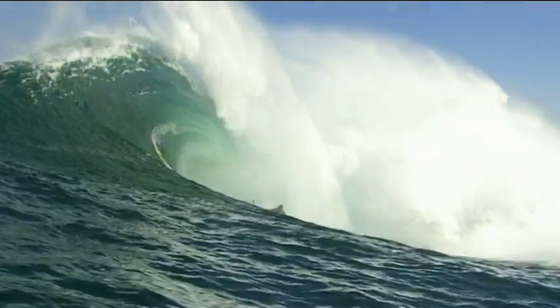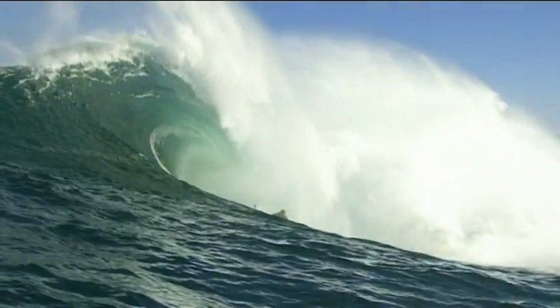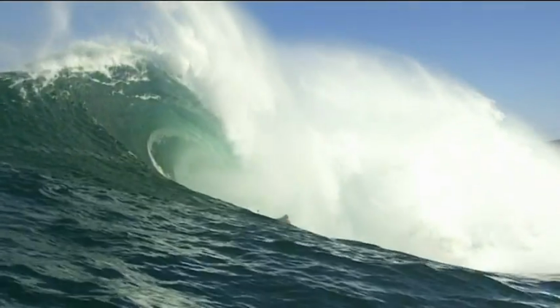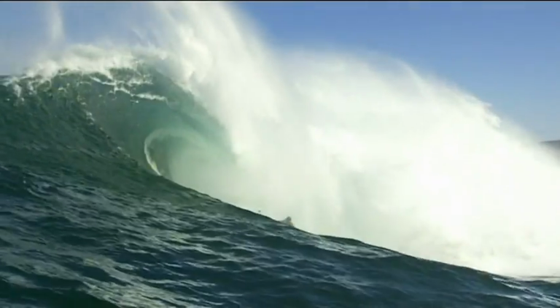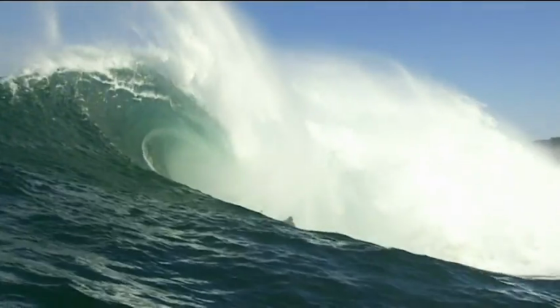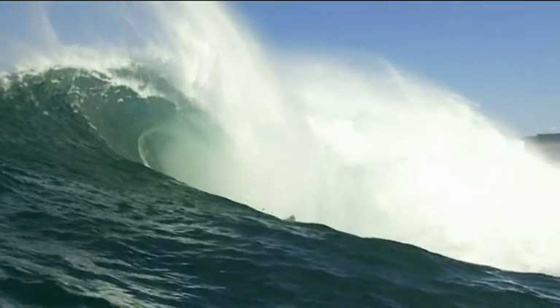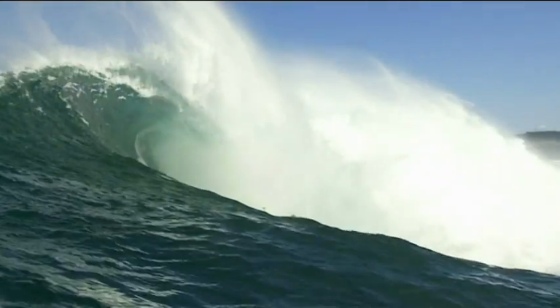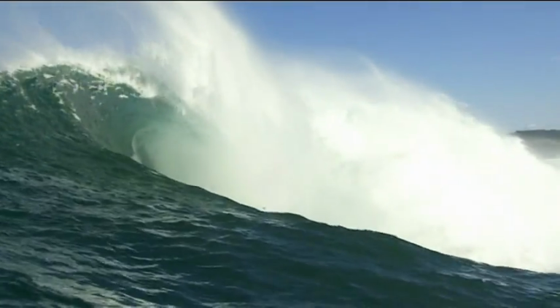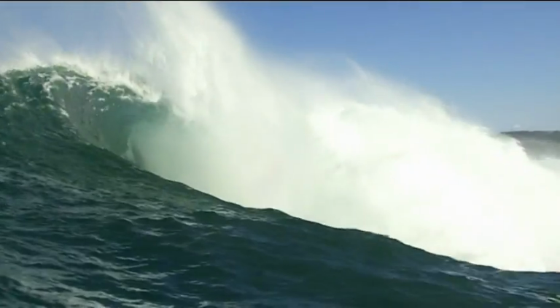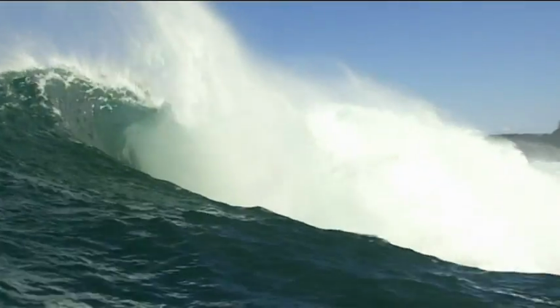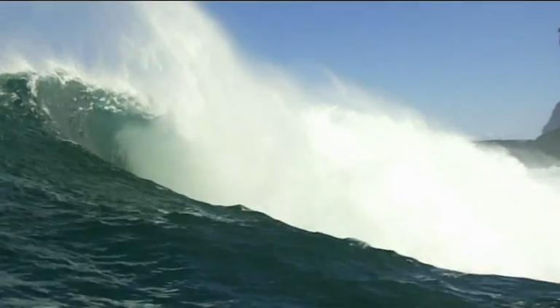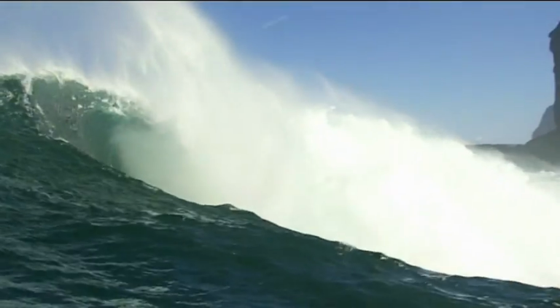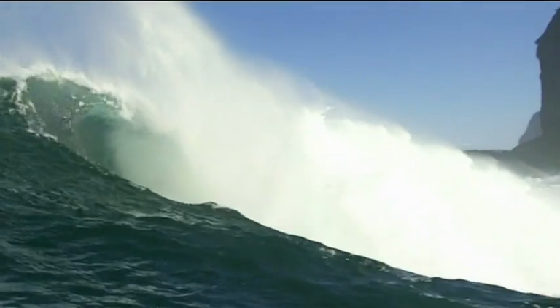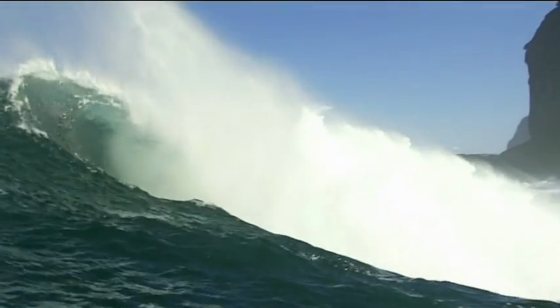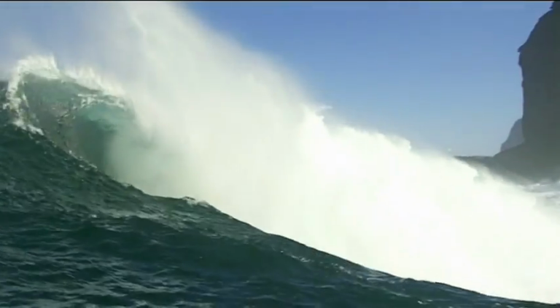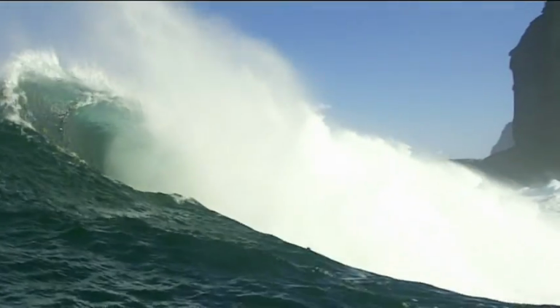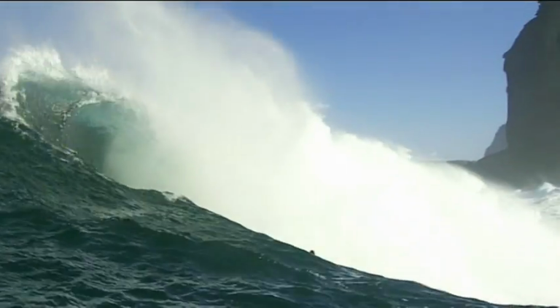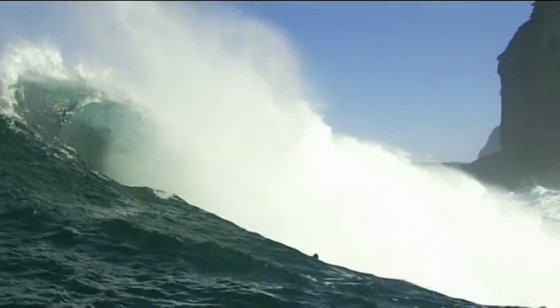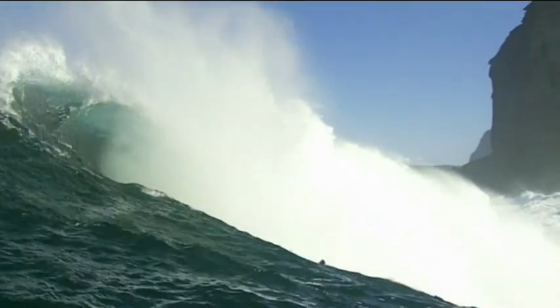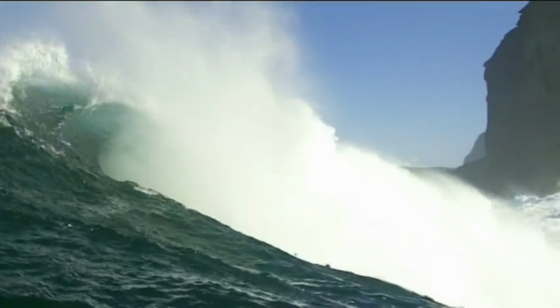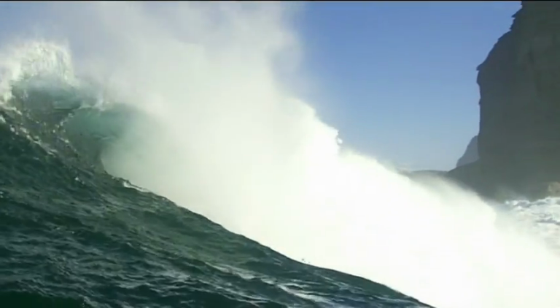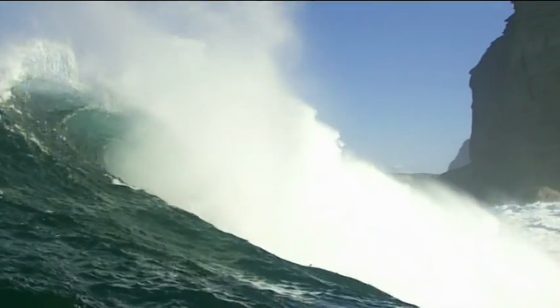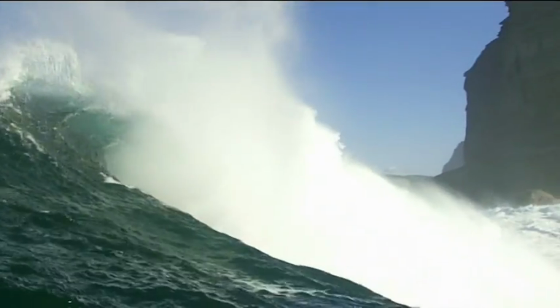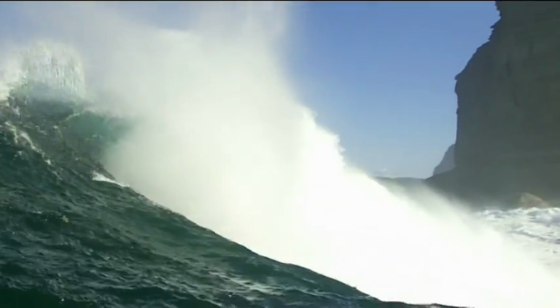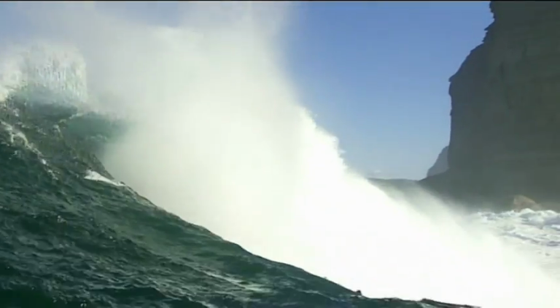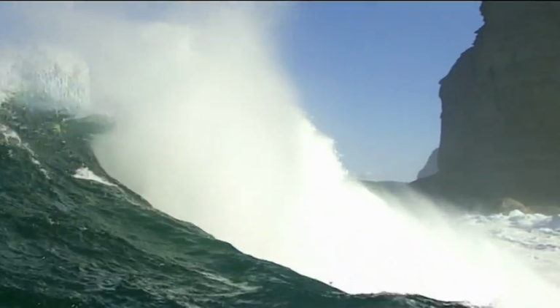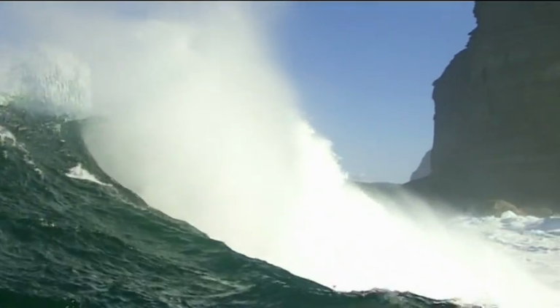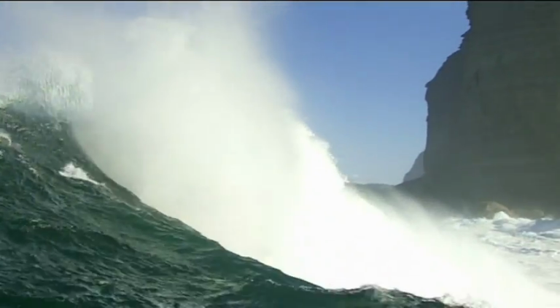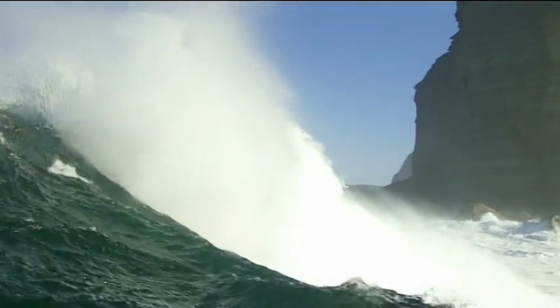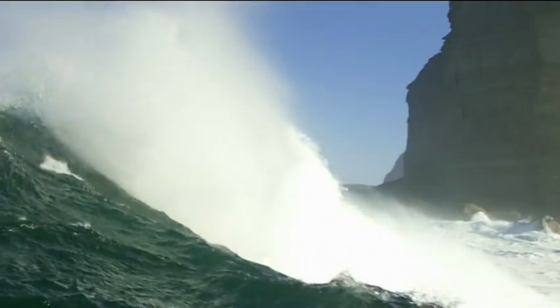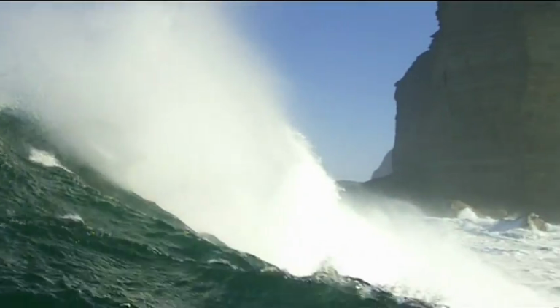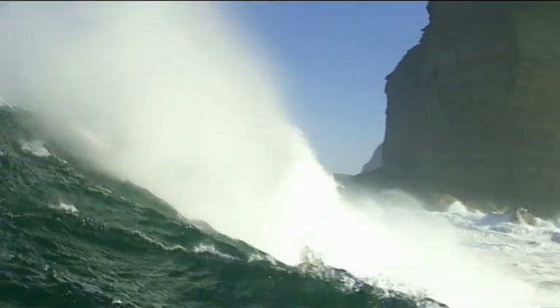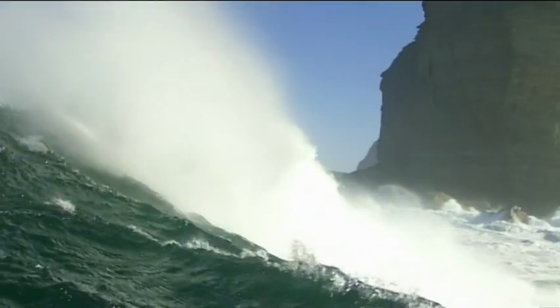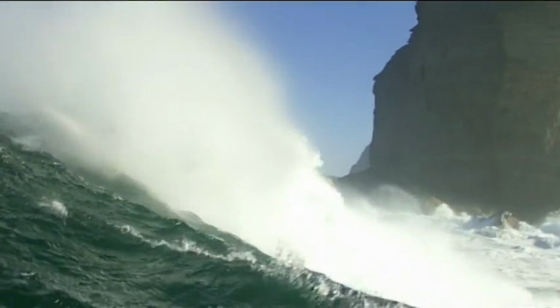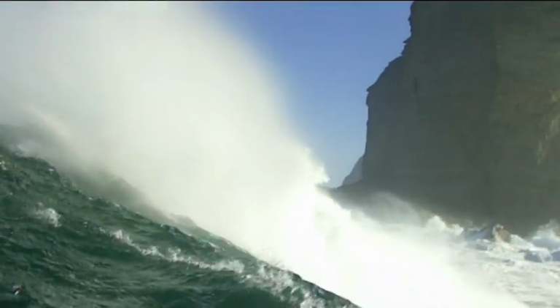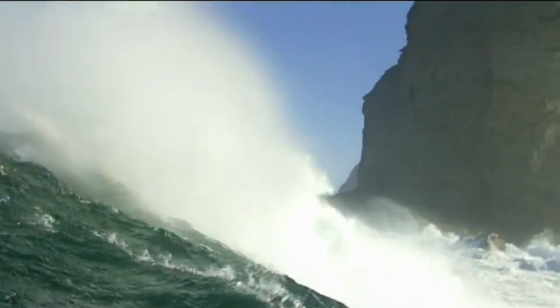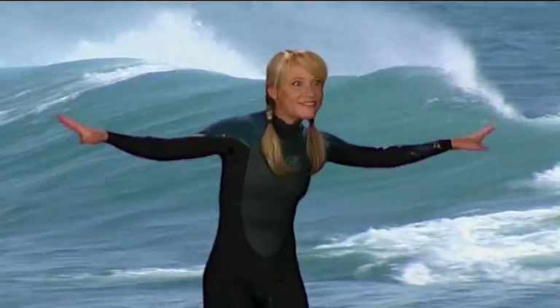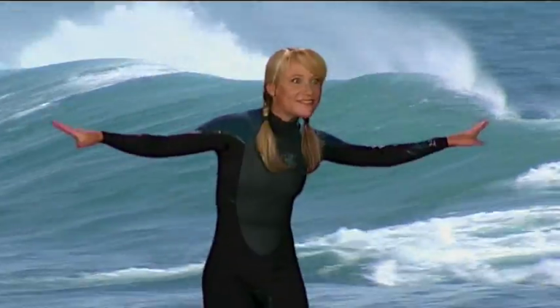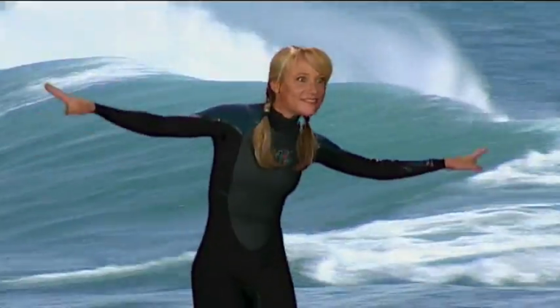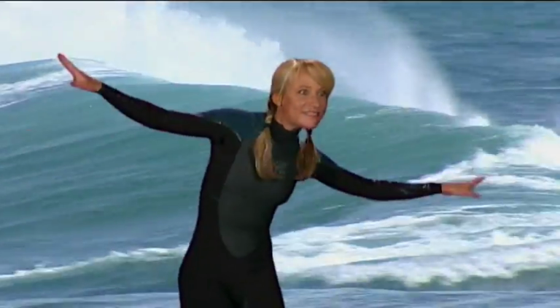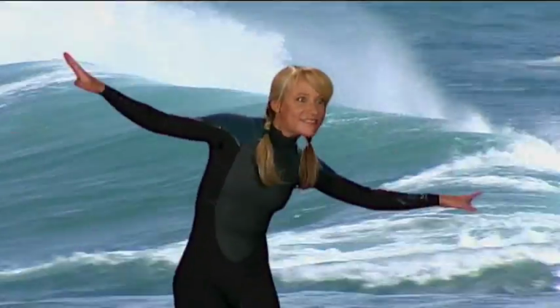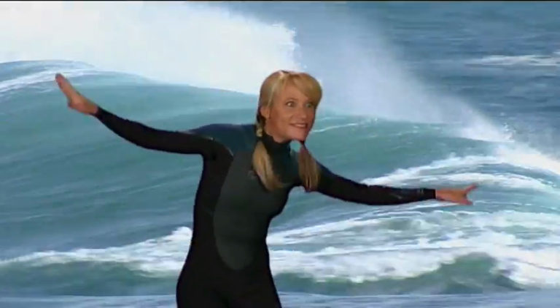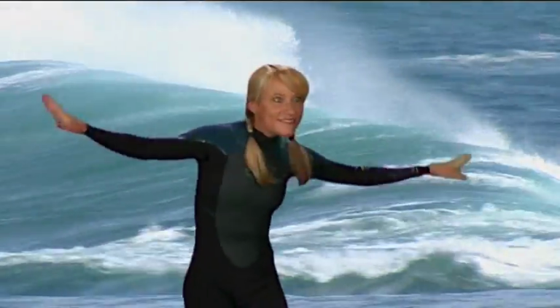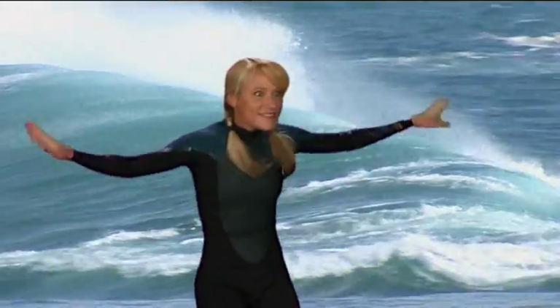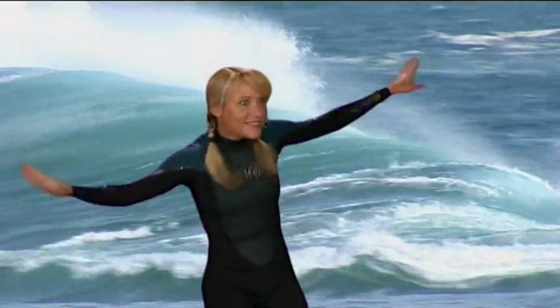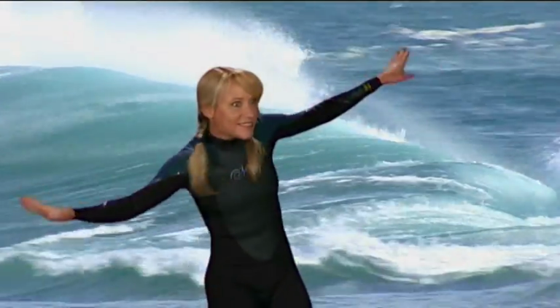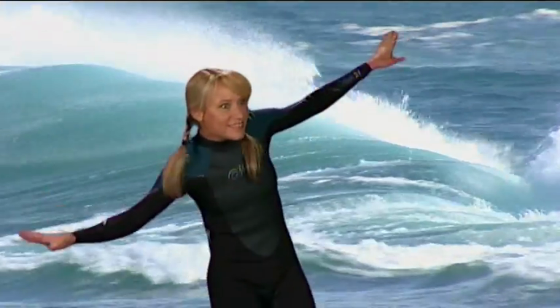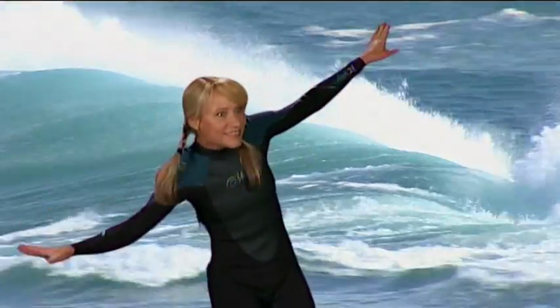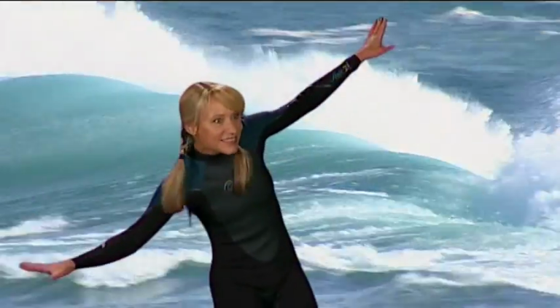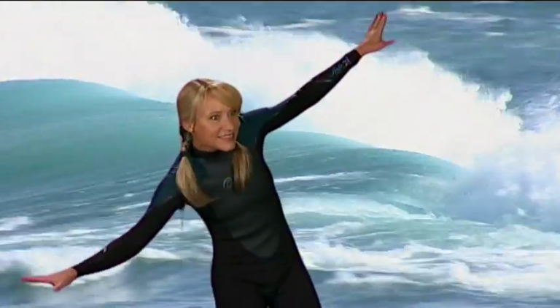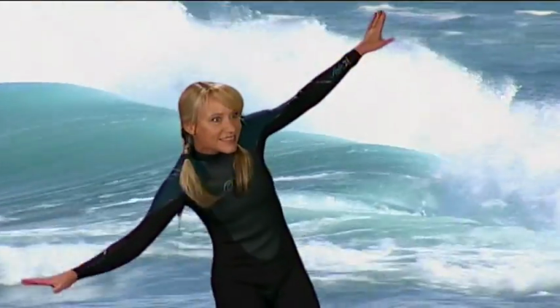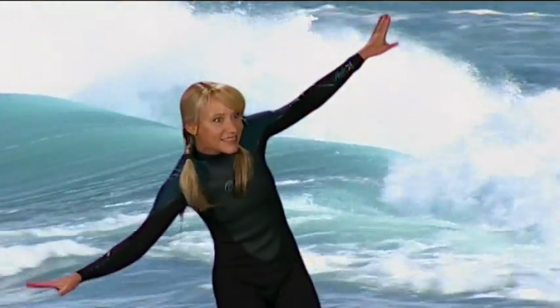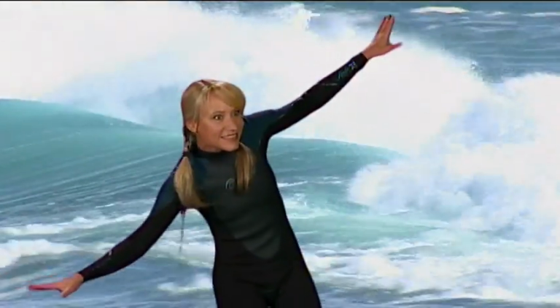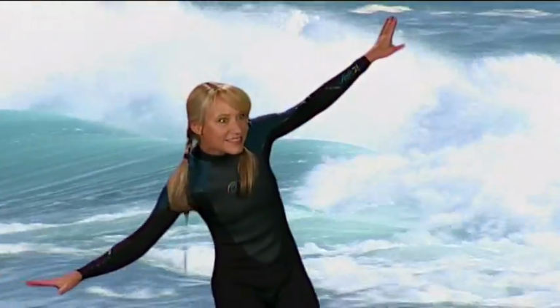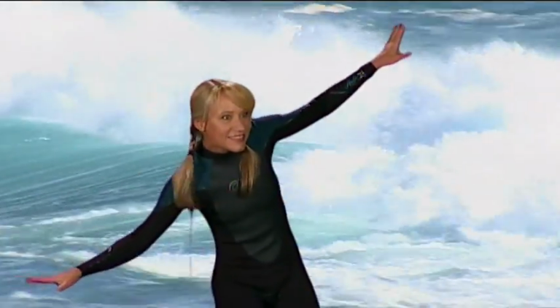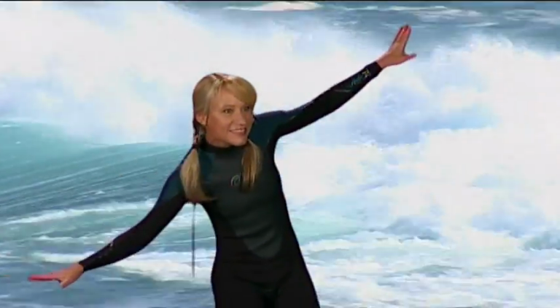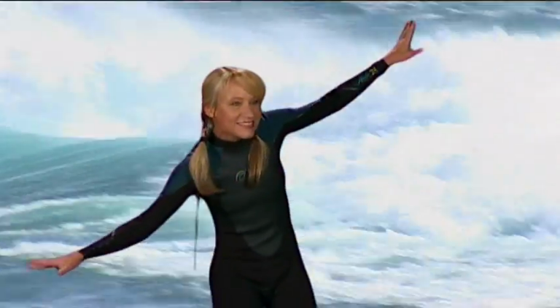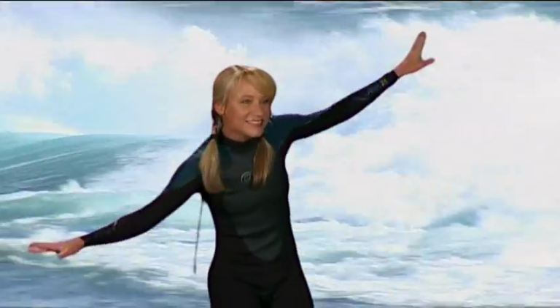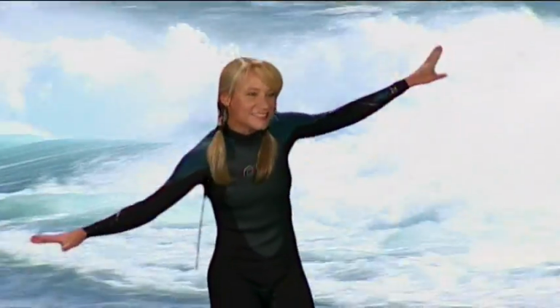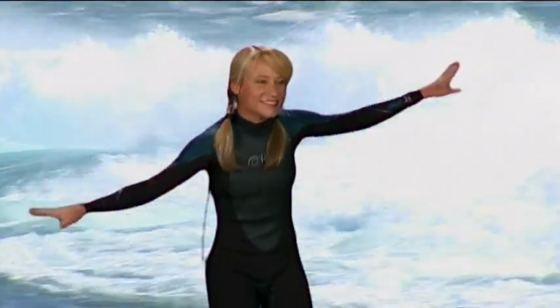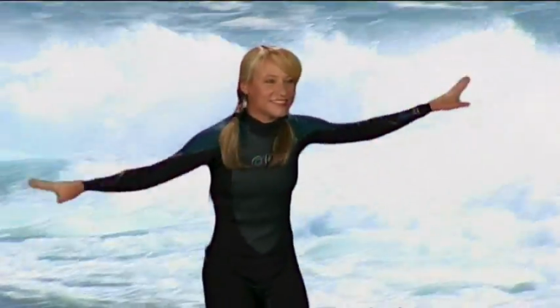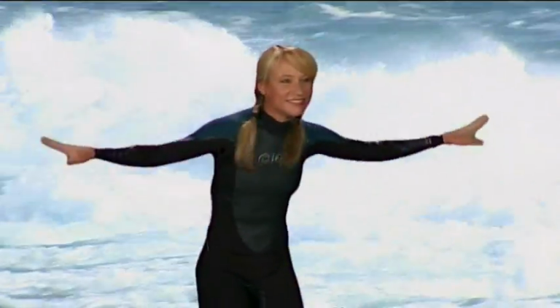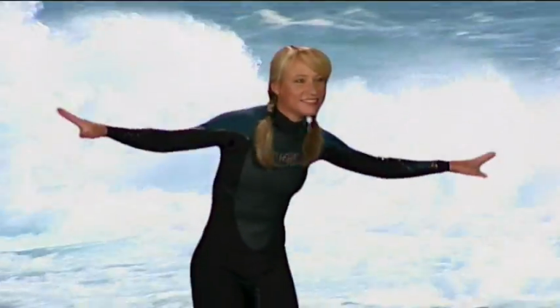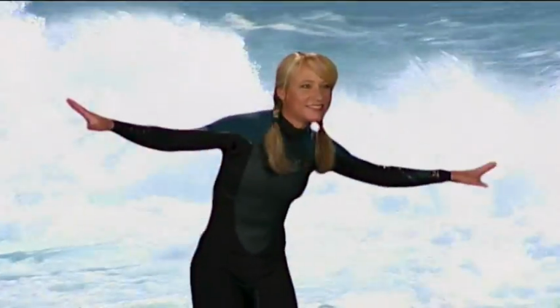Now, this is how you catch a monster wave. 1960s Gidget style.